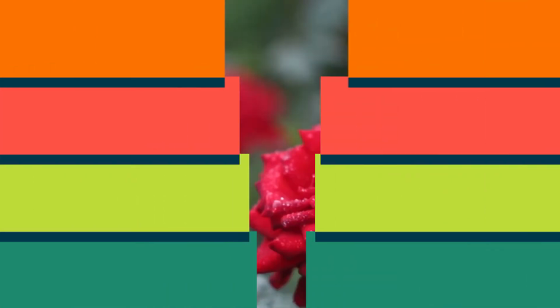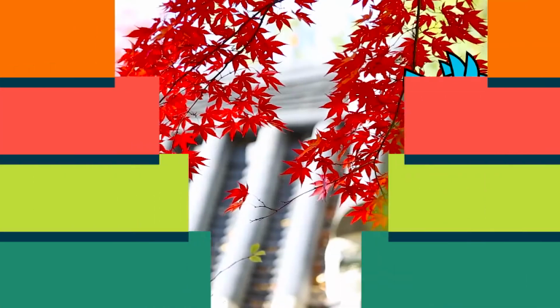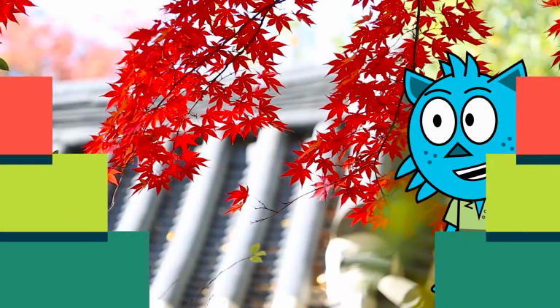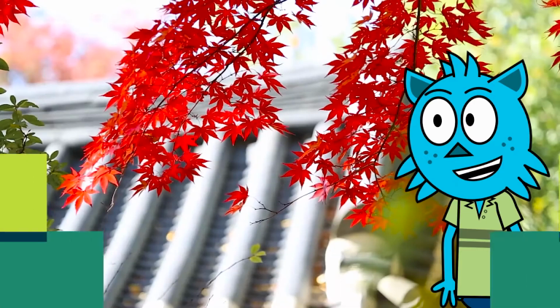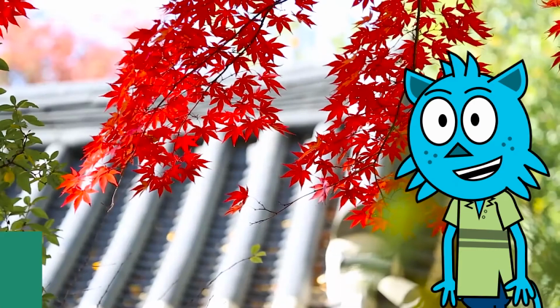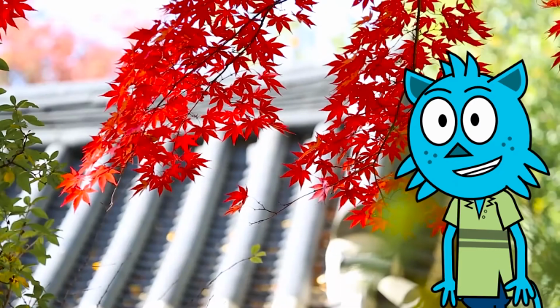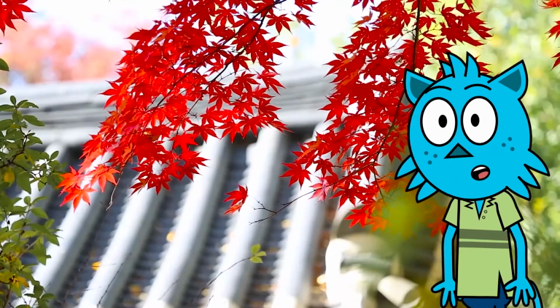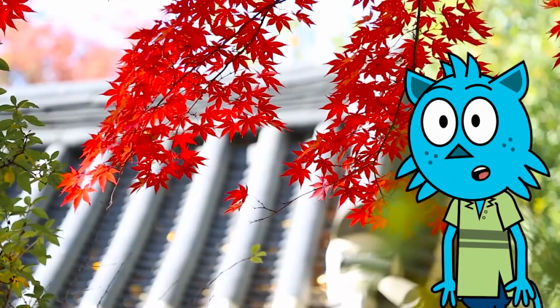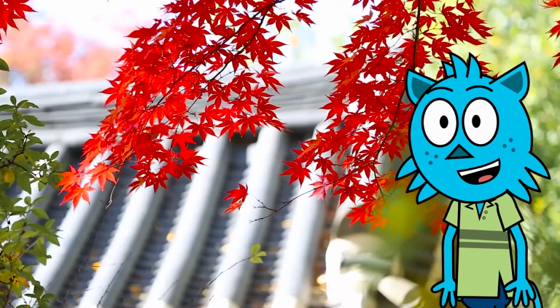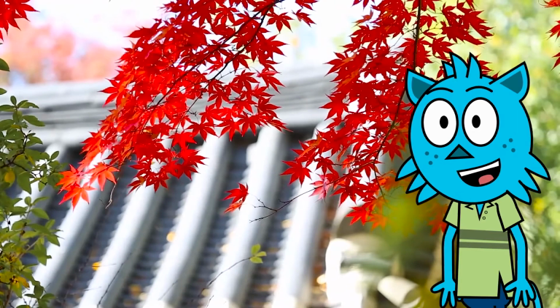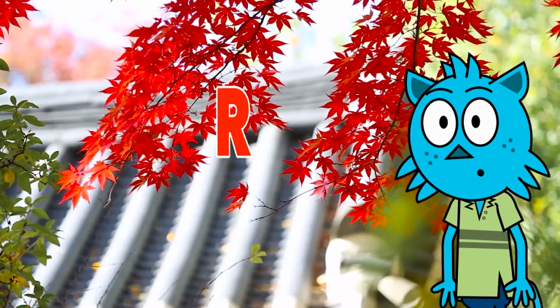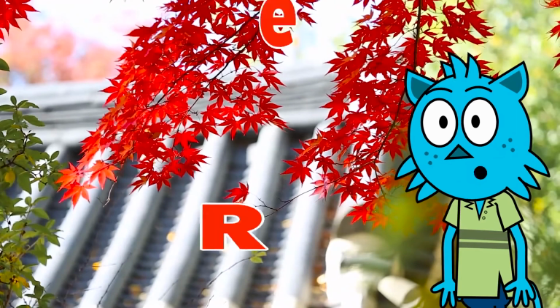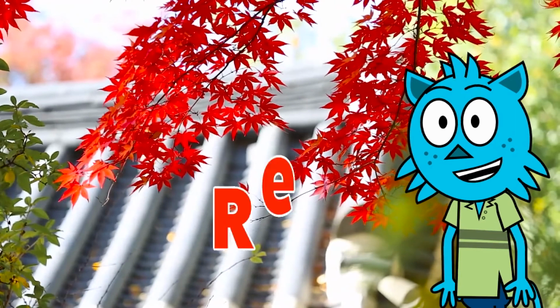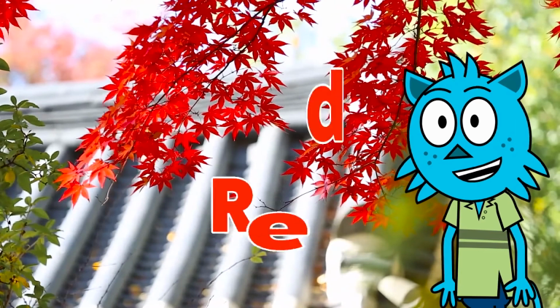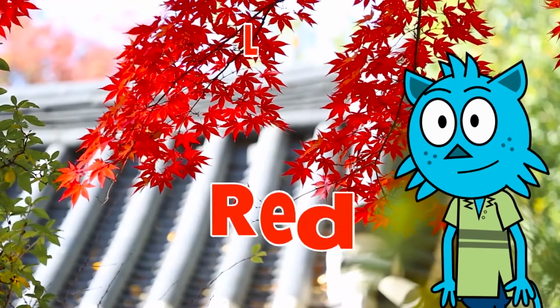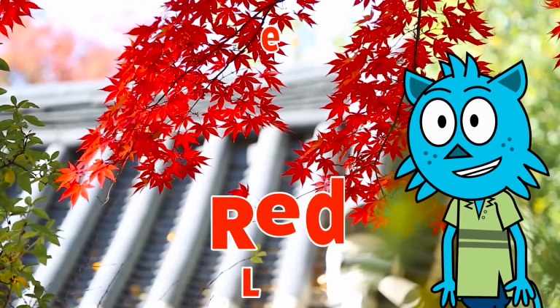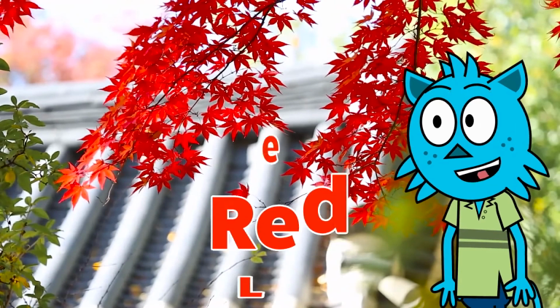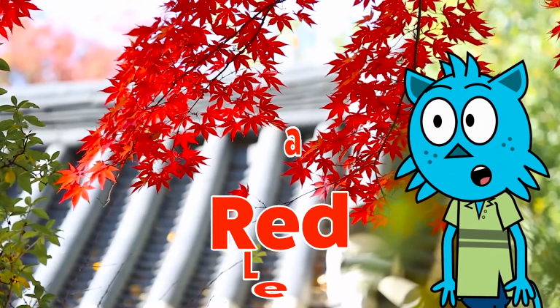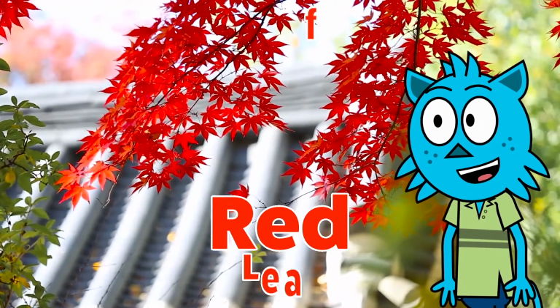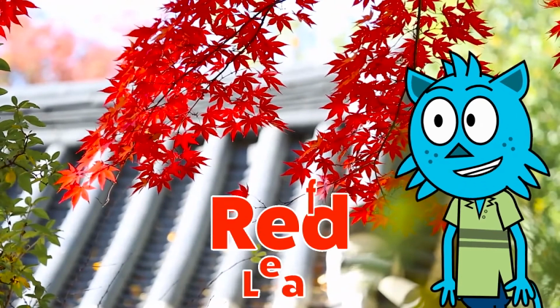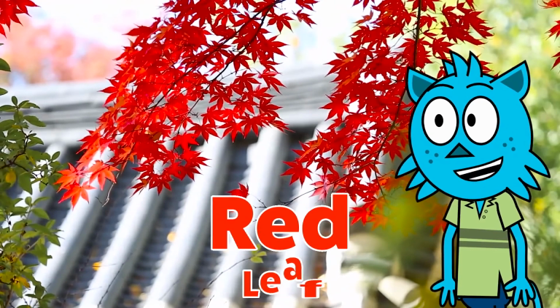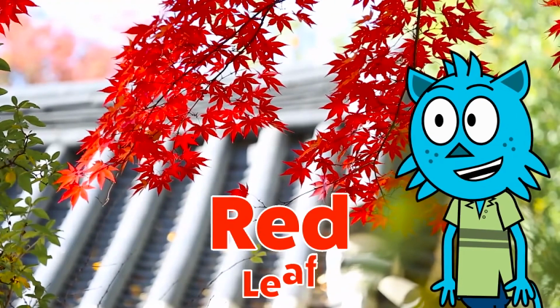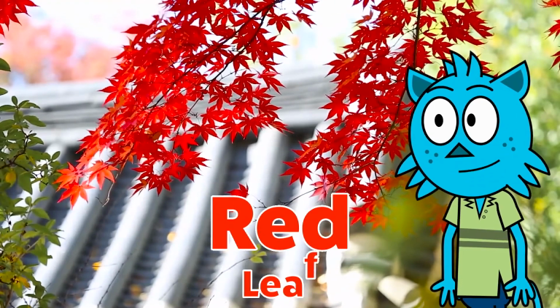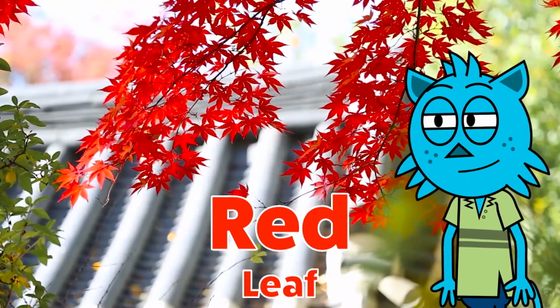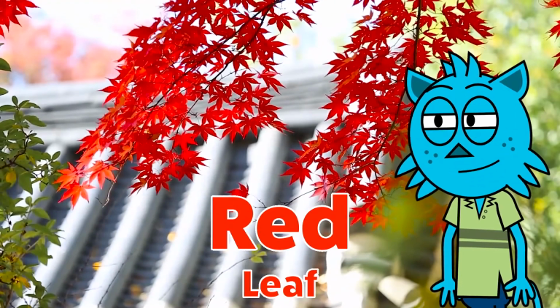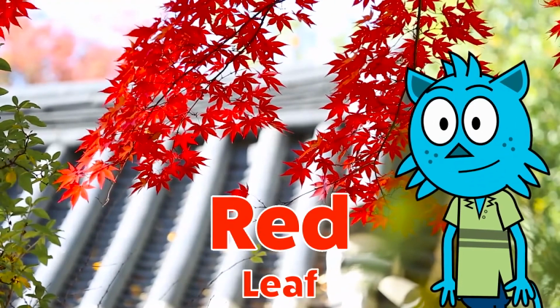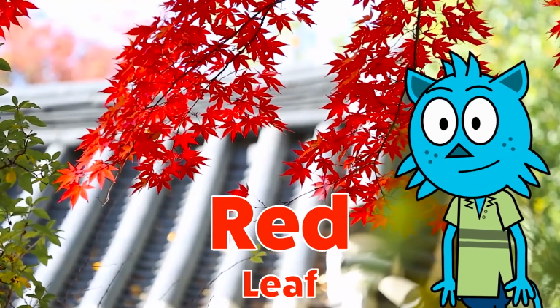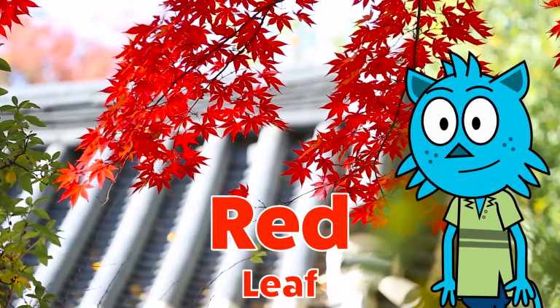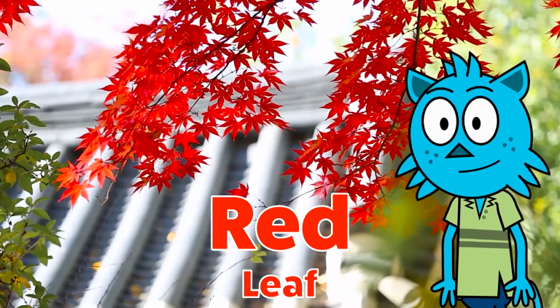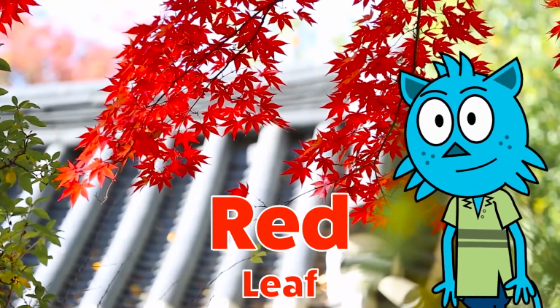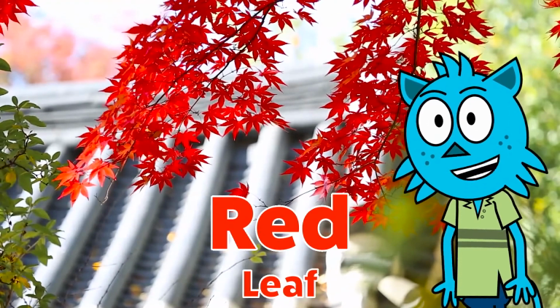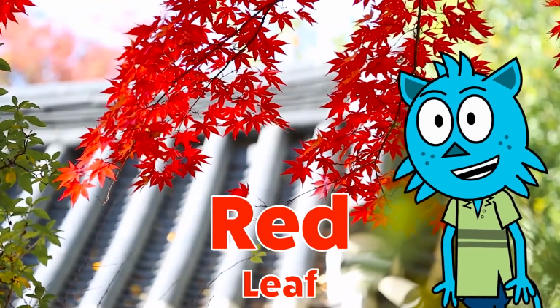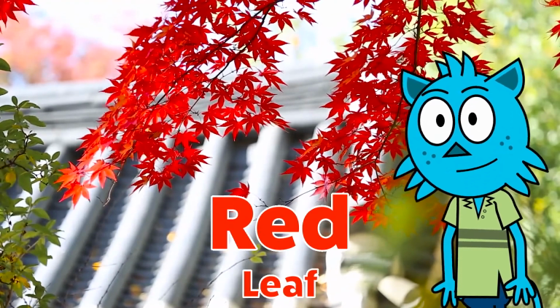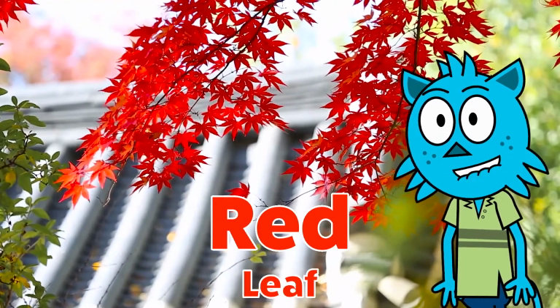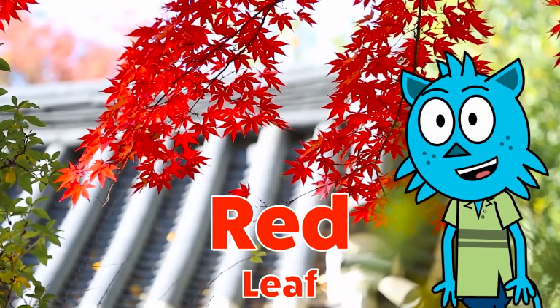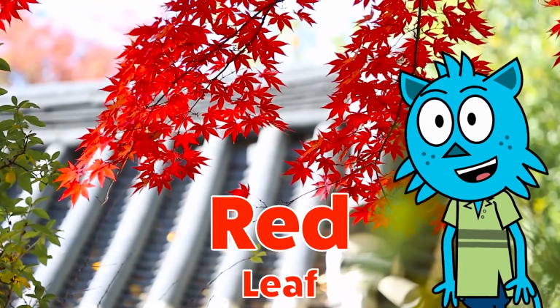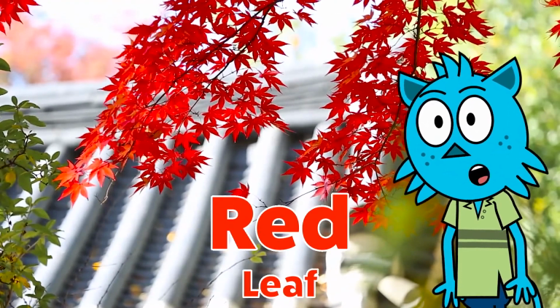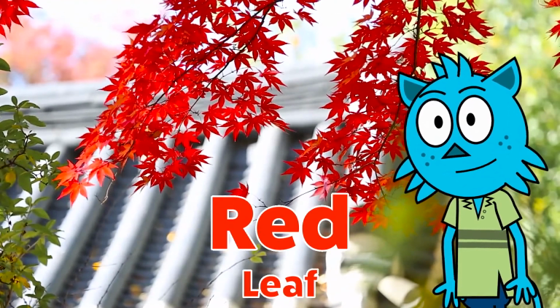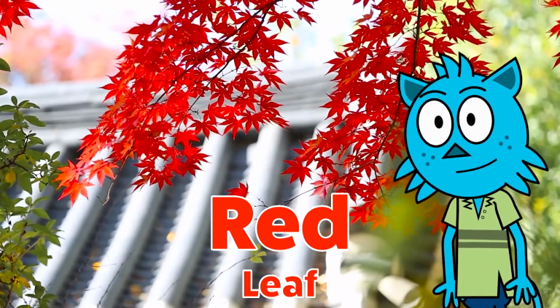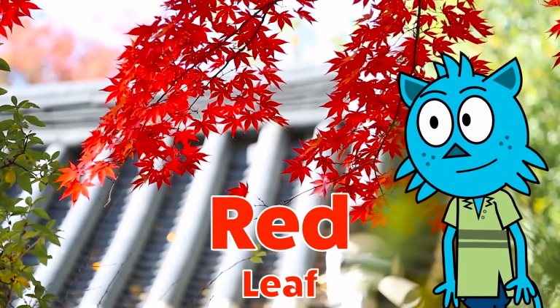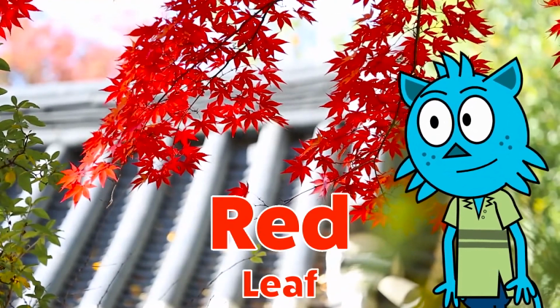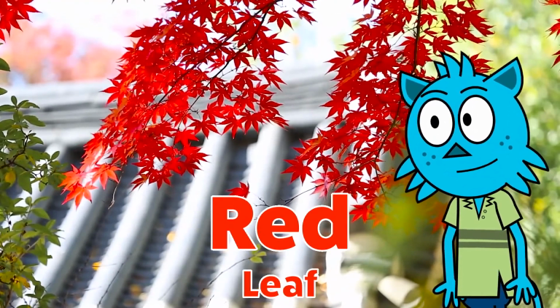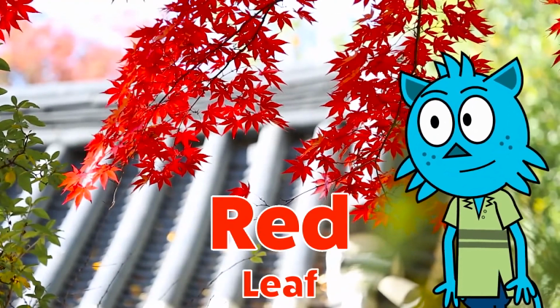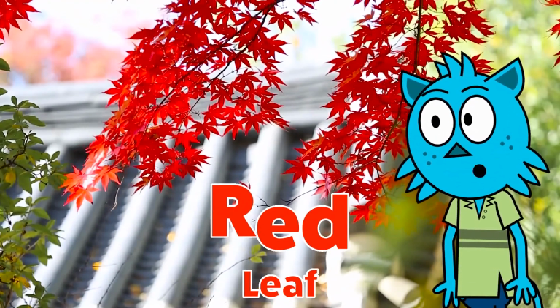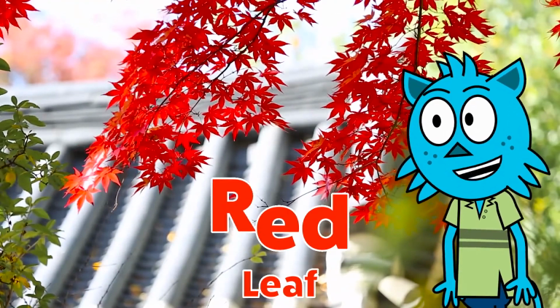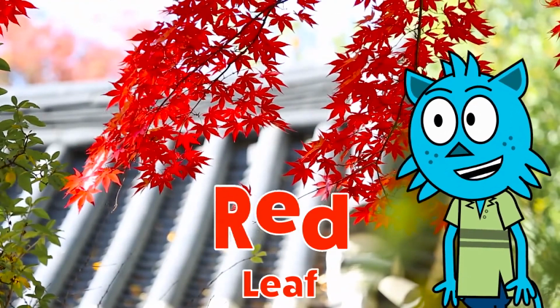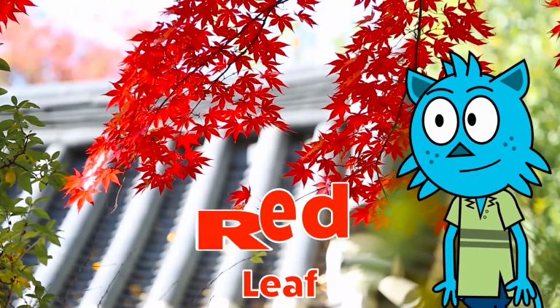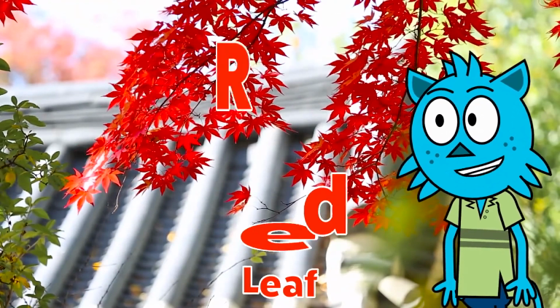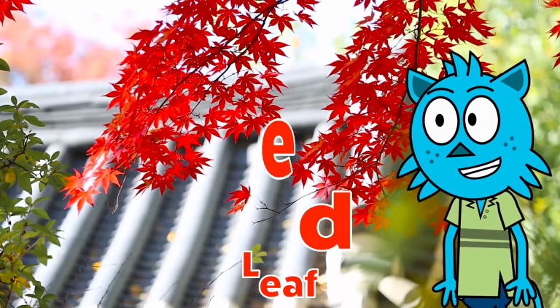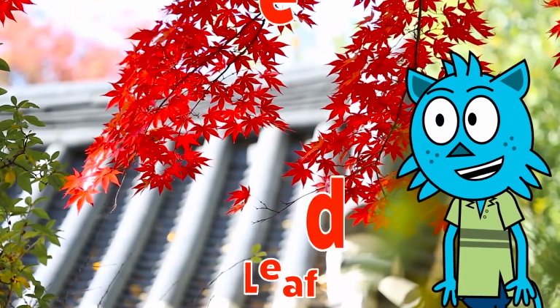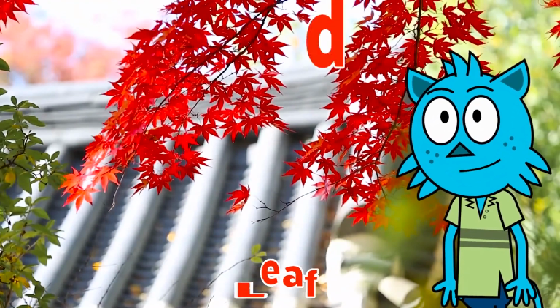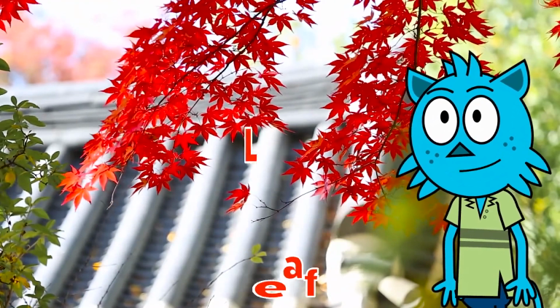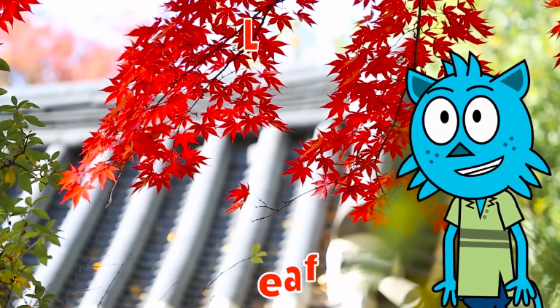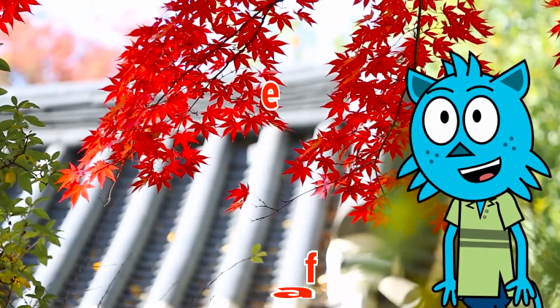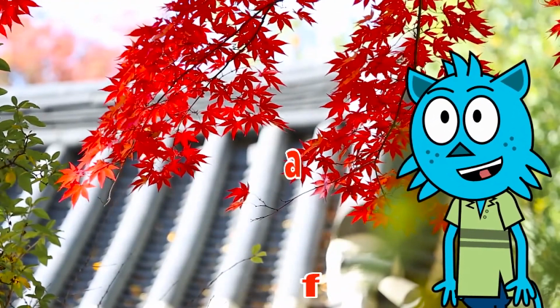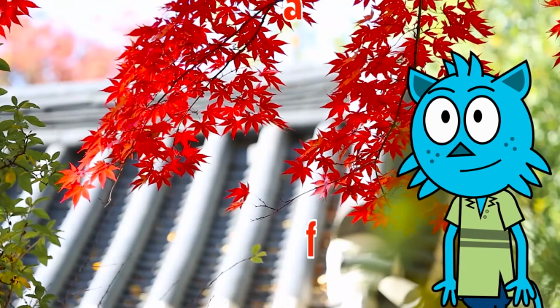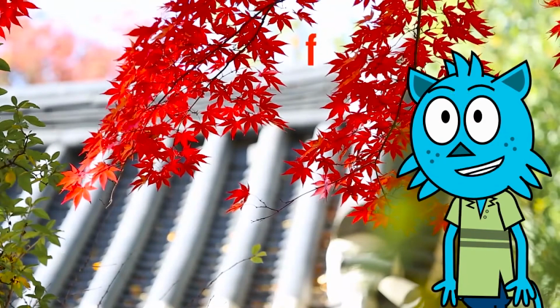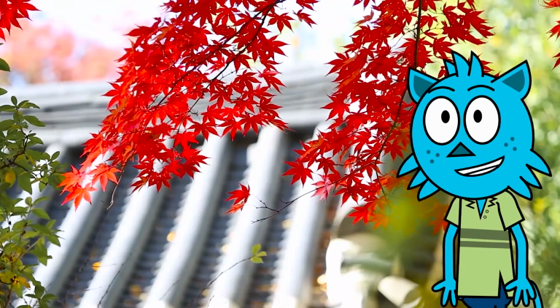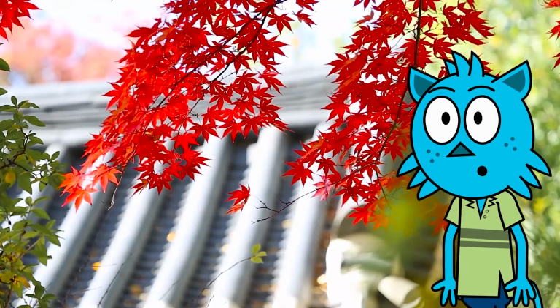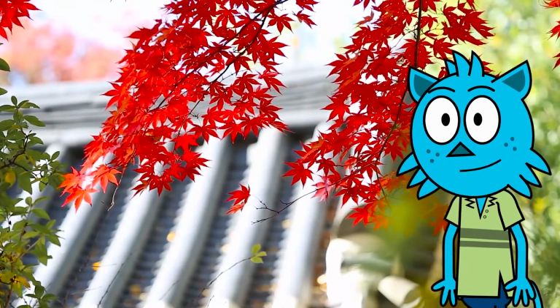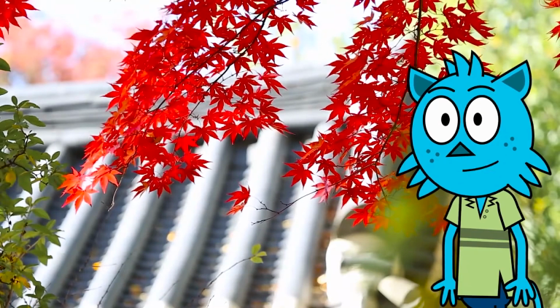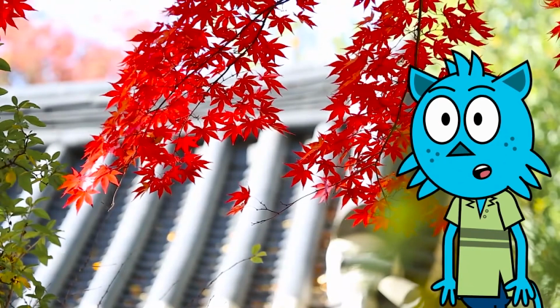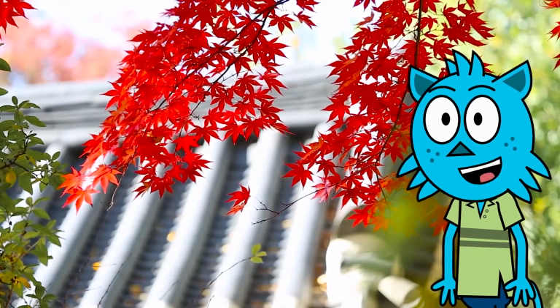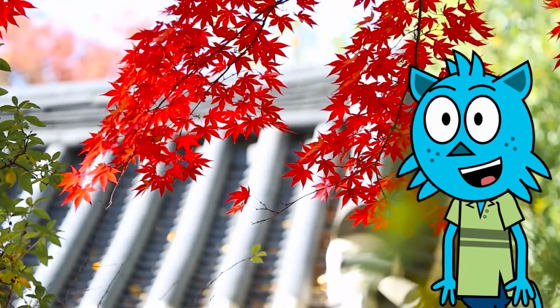These are red leaves on the trees. In the fall, the leaves change color to red.